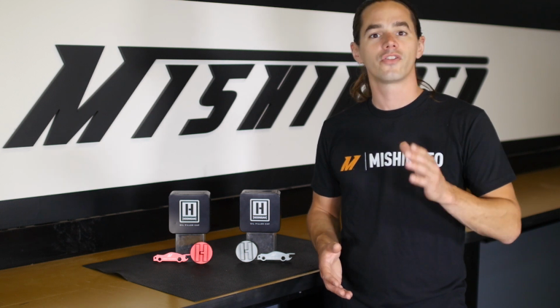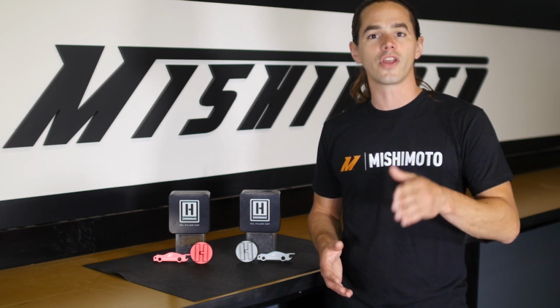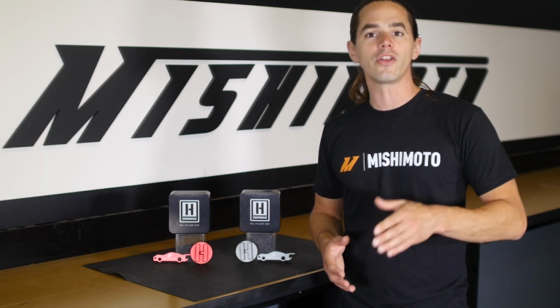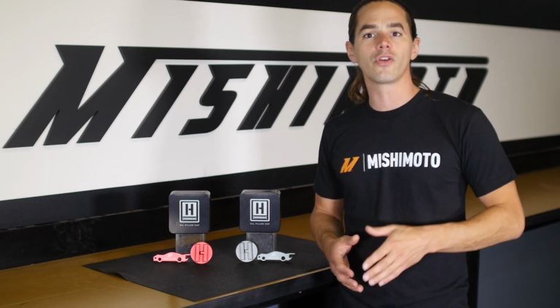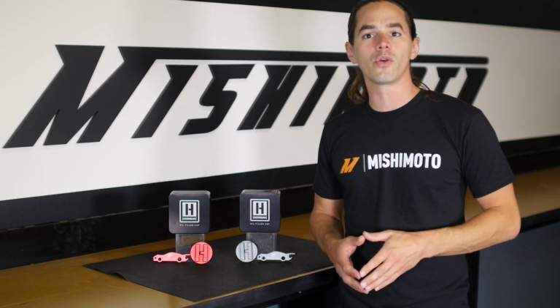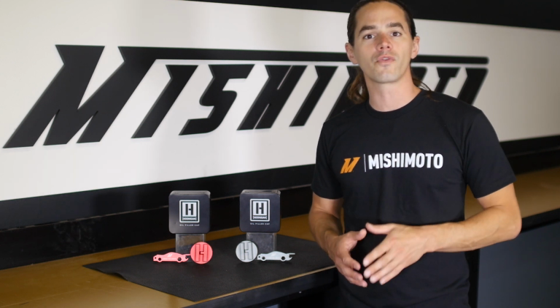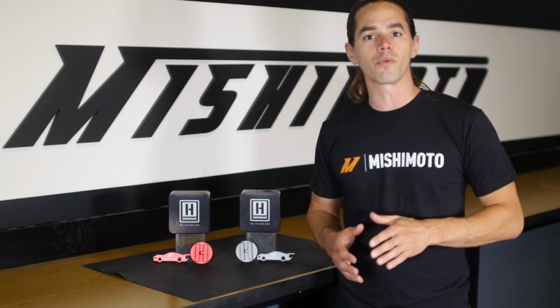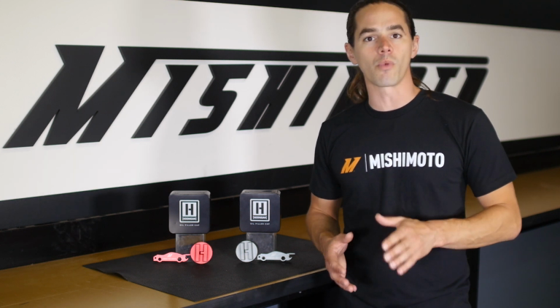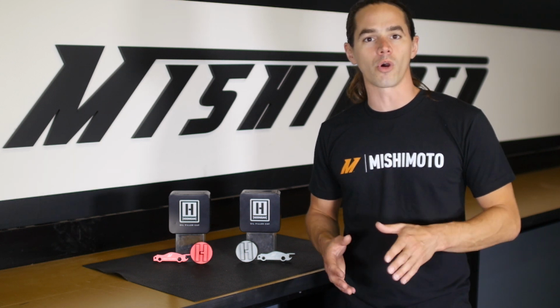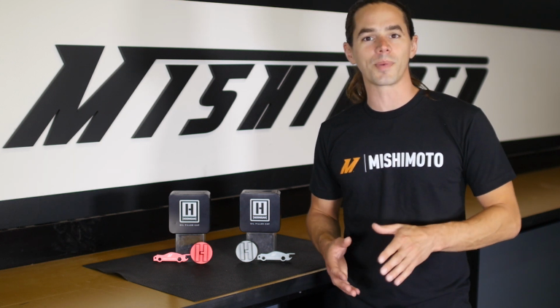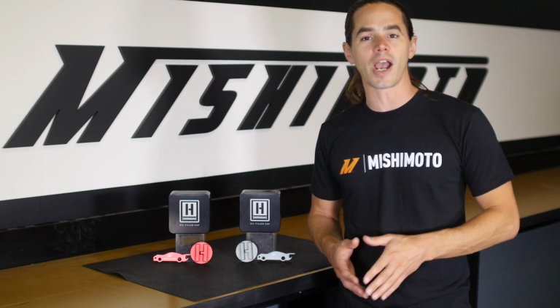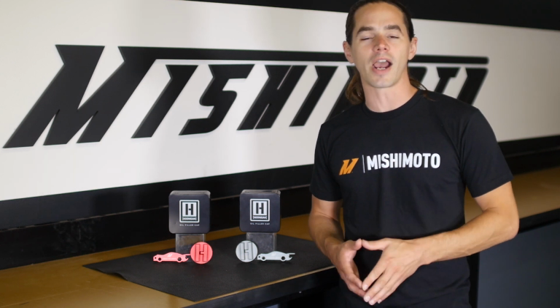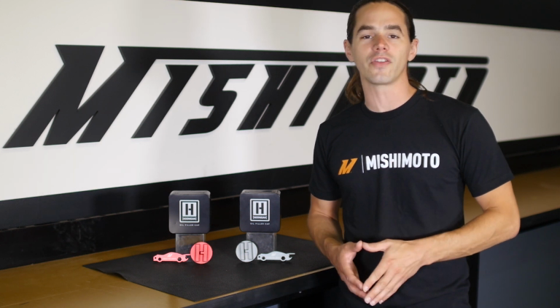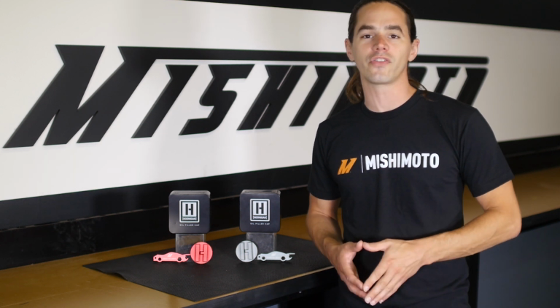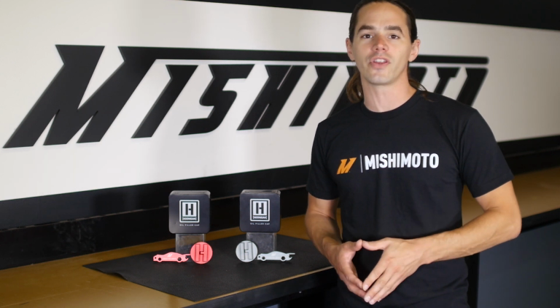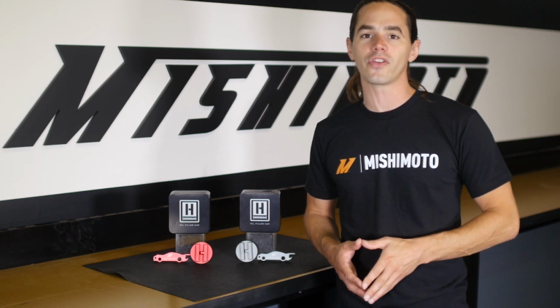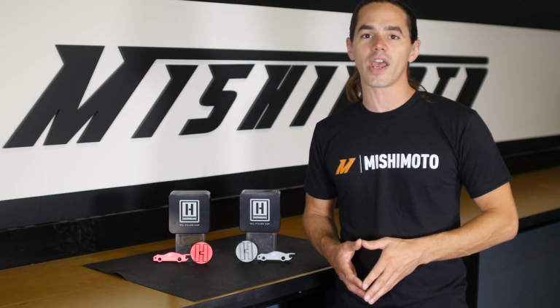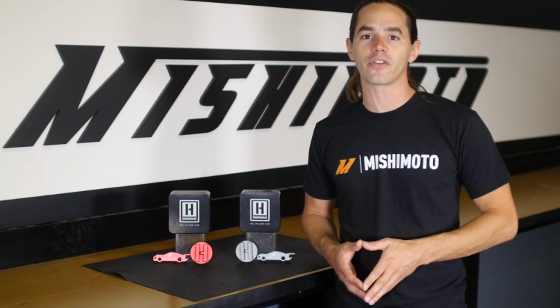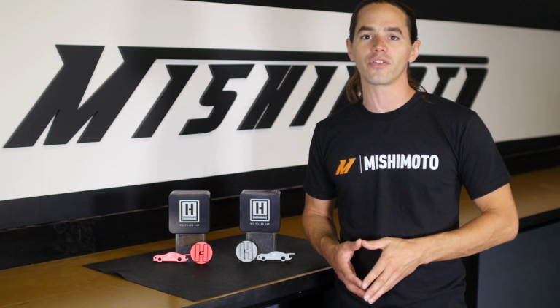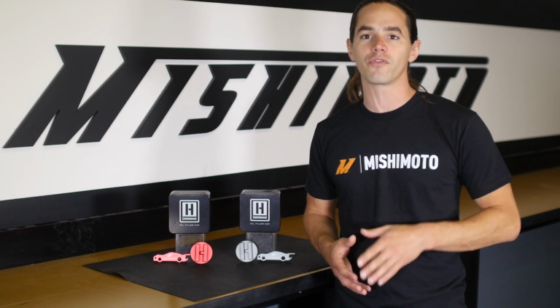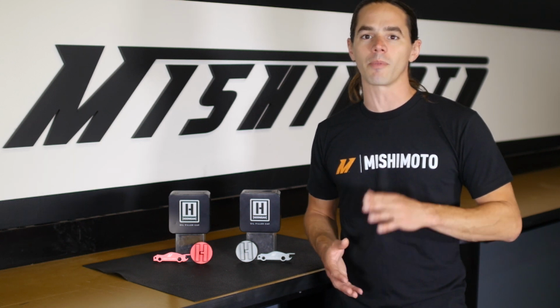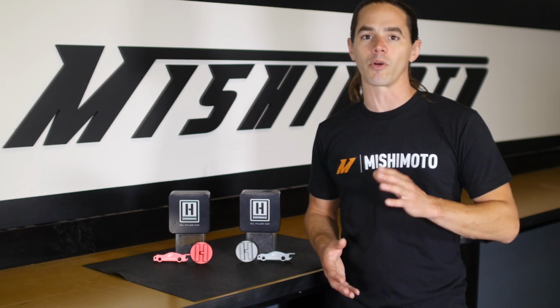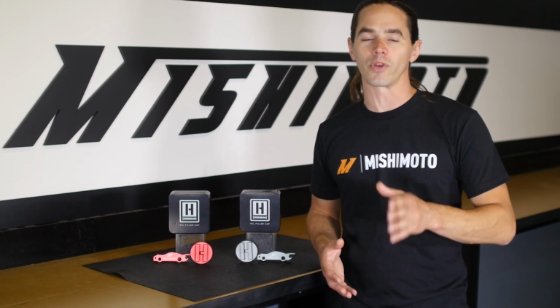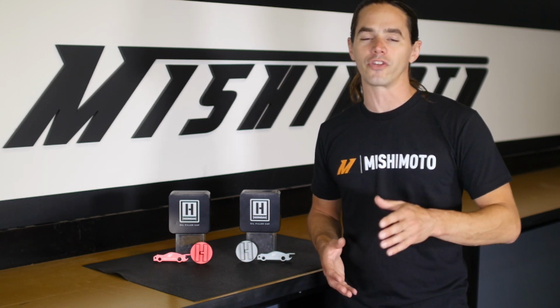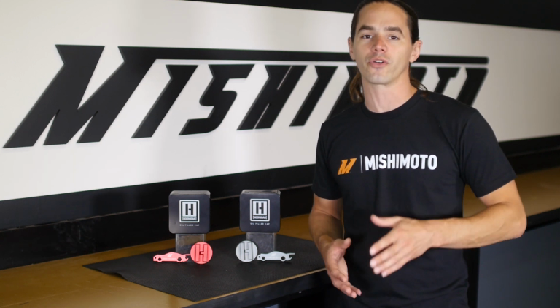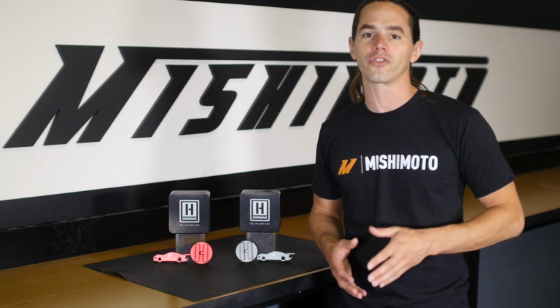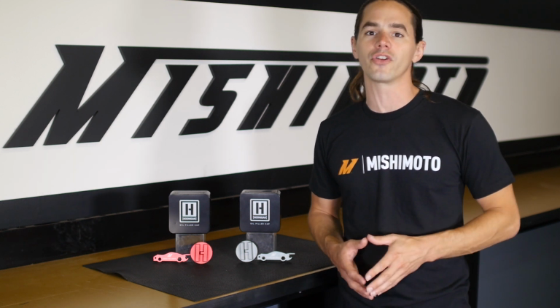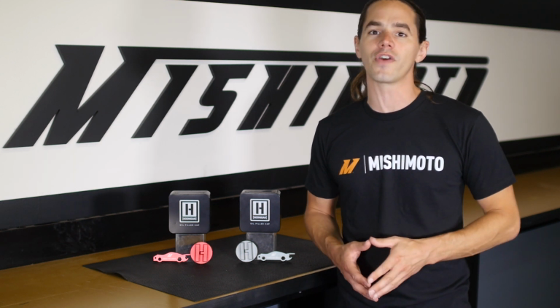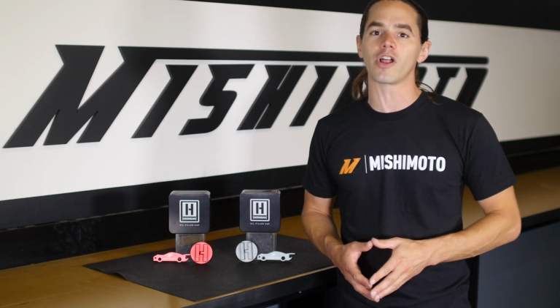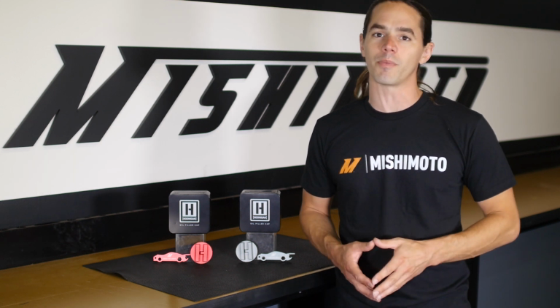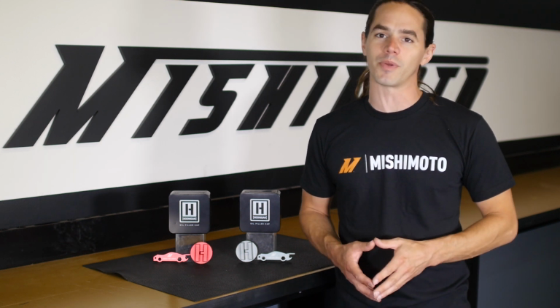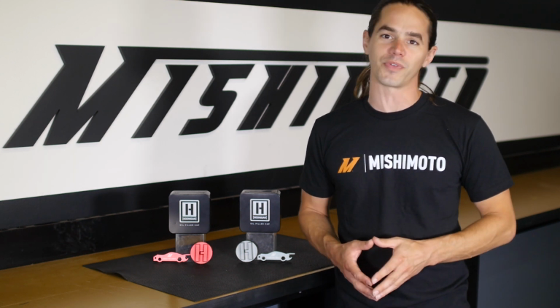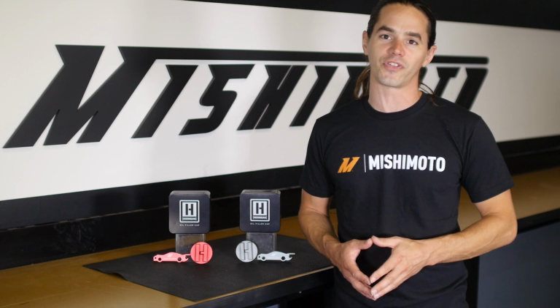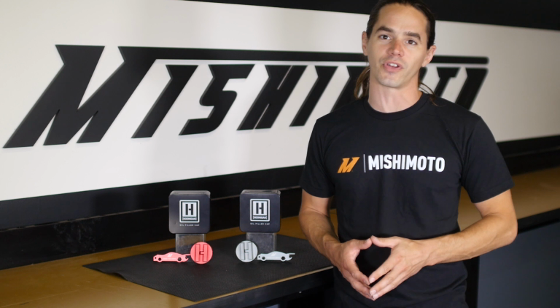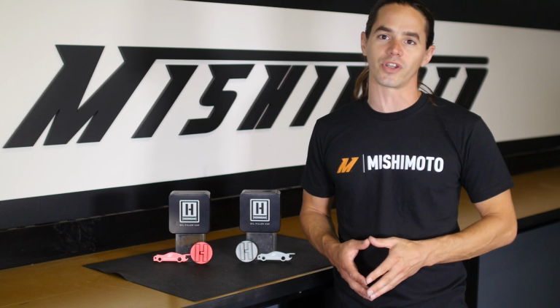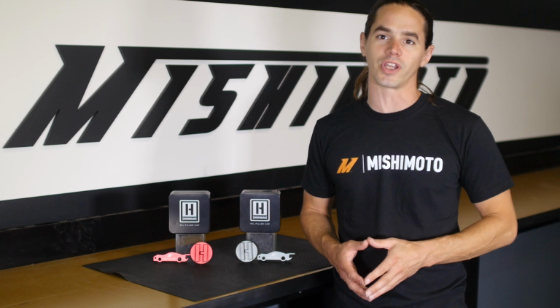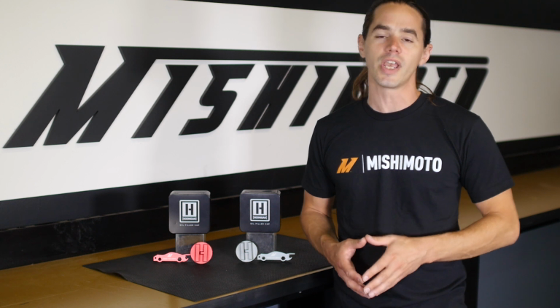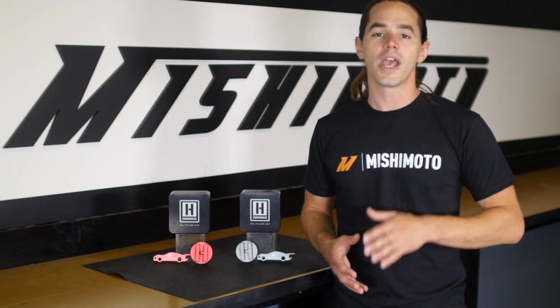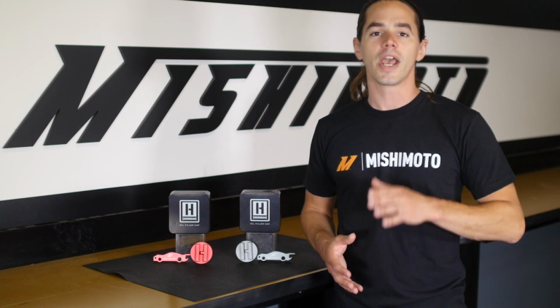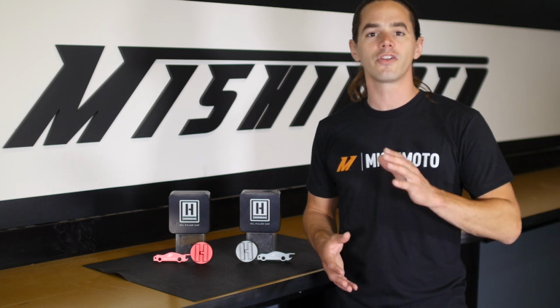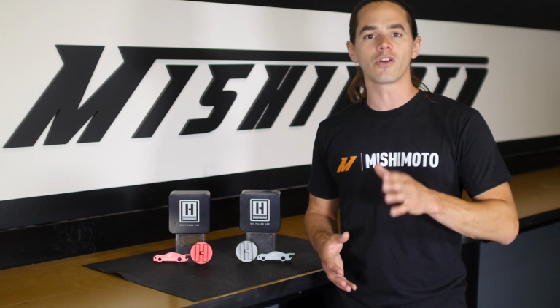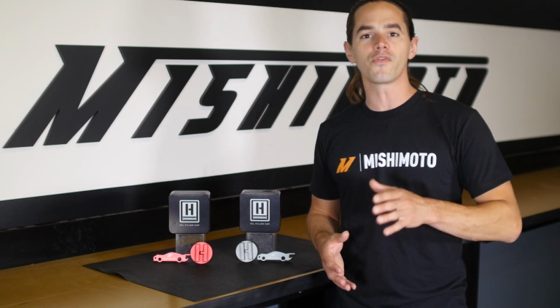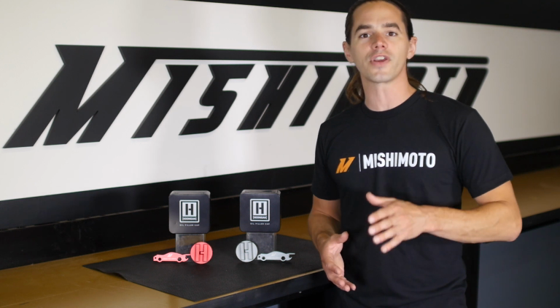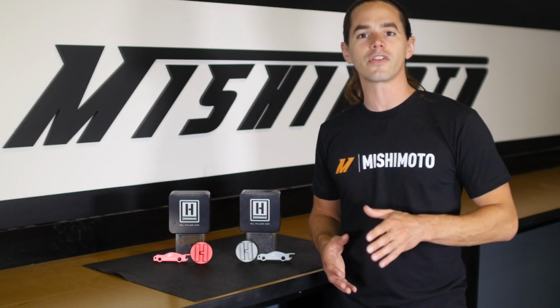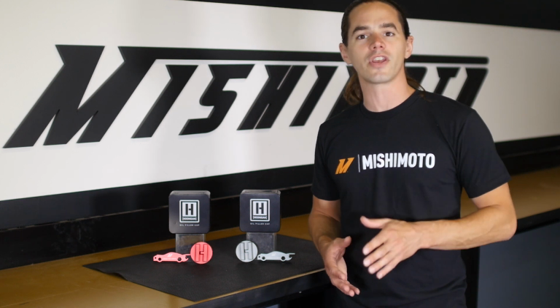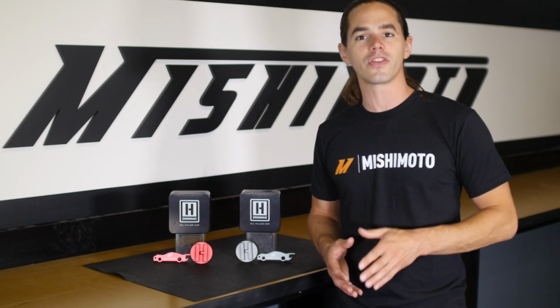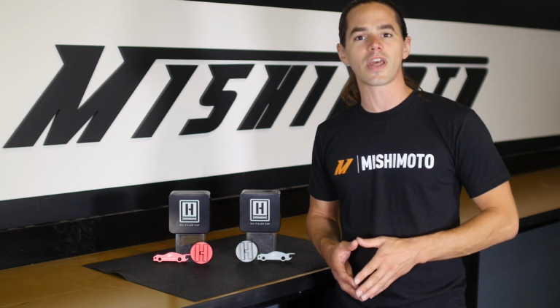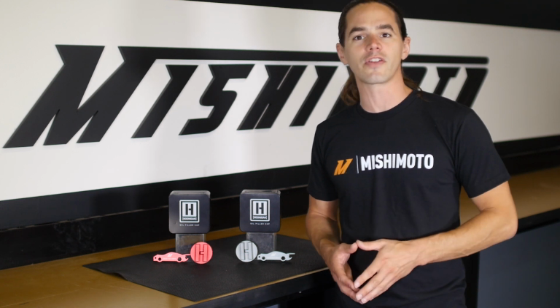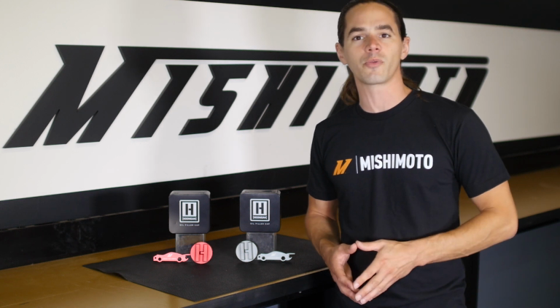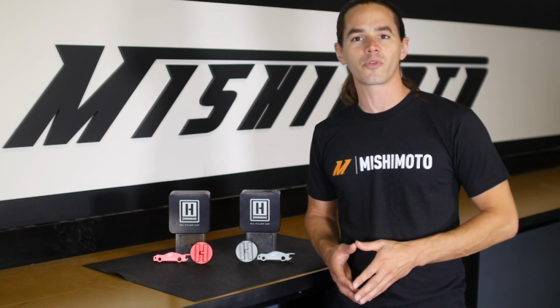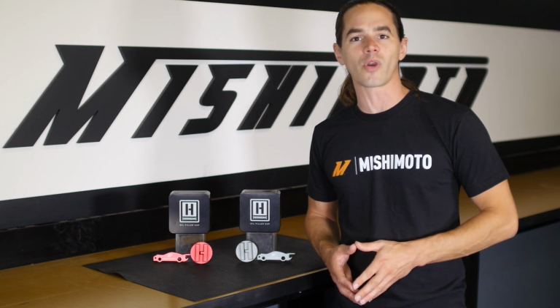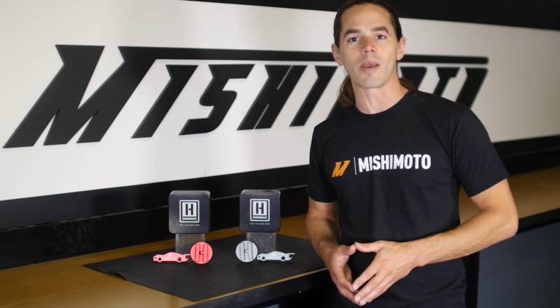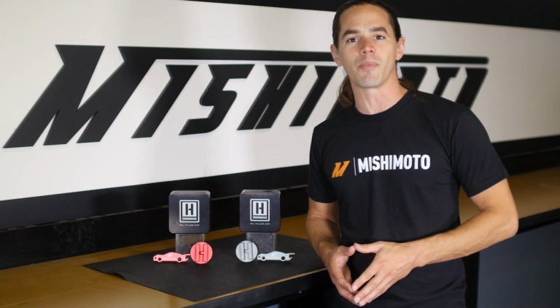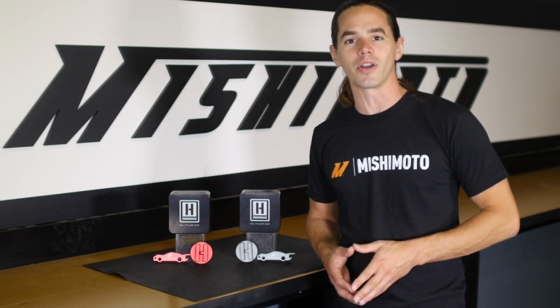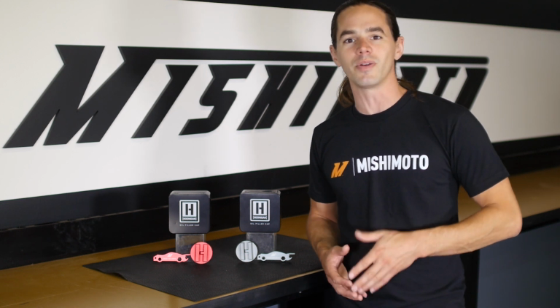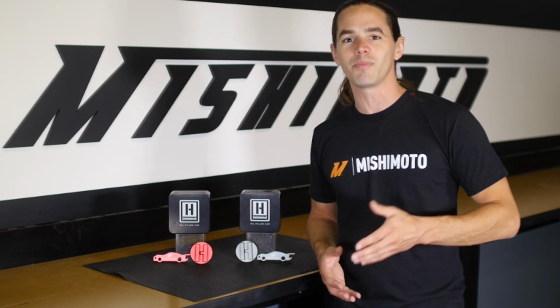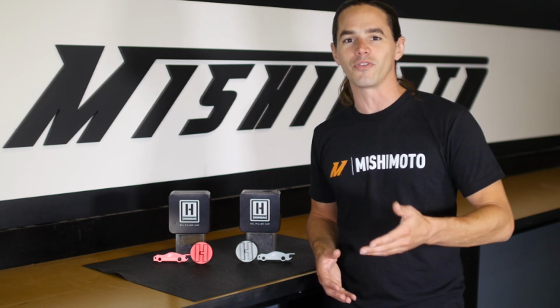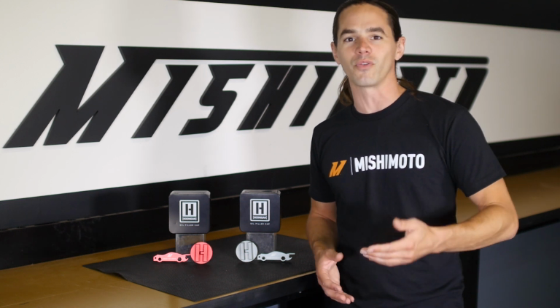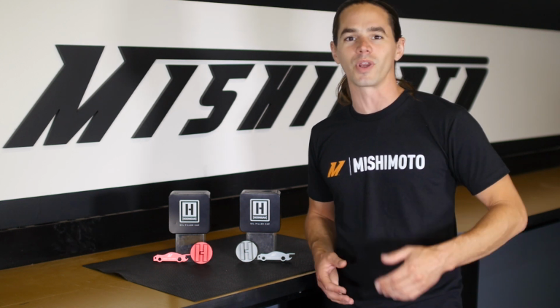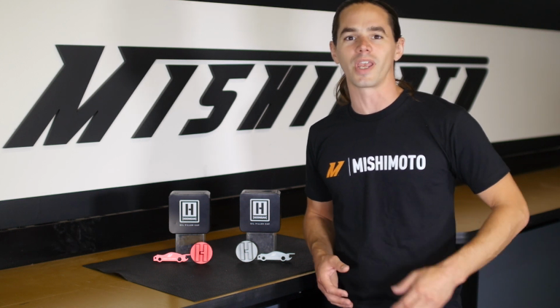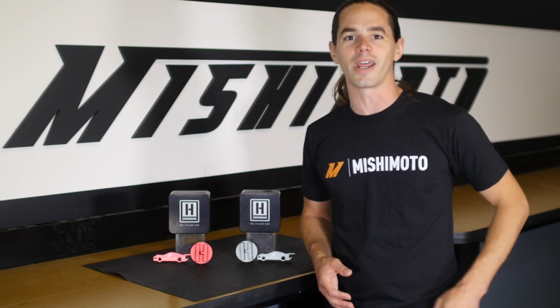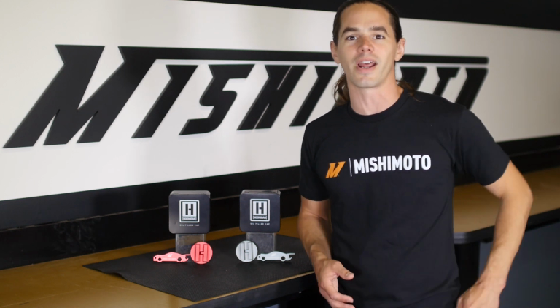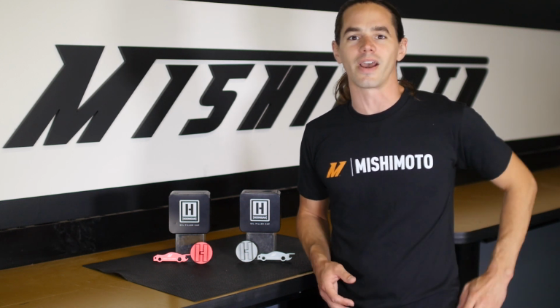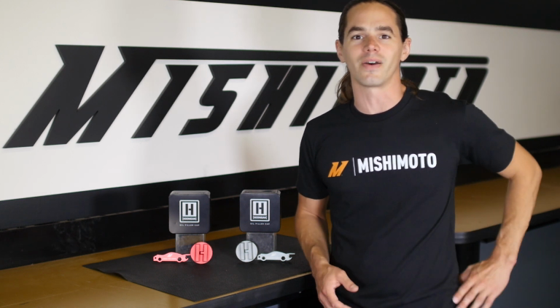Stay tuned for more behind-the-scenes action from our research and development facility. And don't forget to hit that subscribe button before you head out.